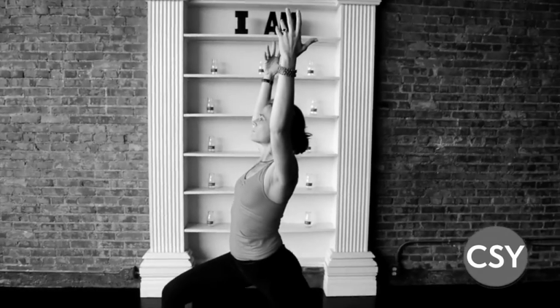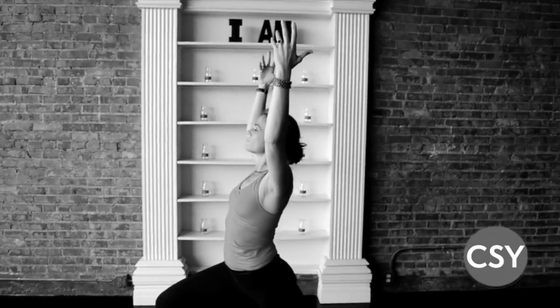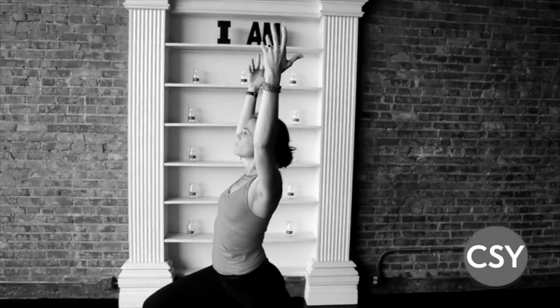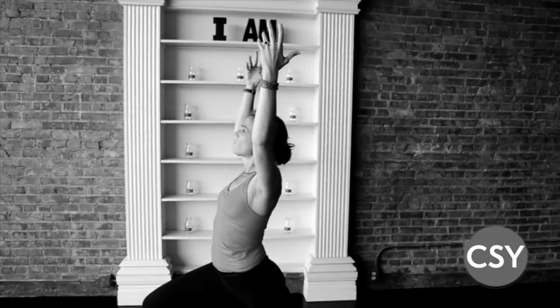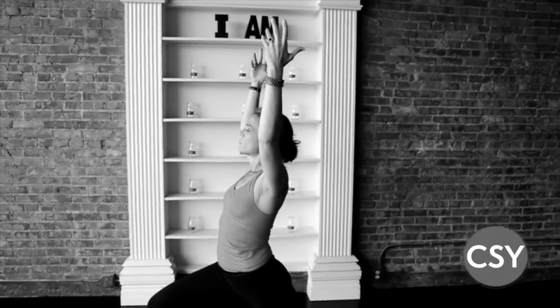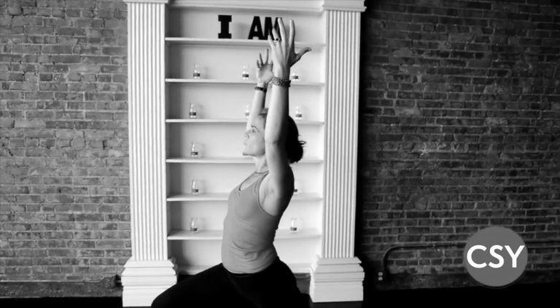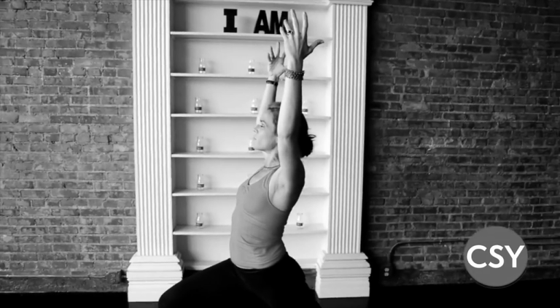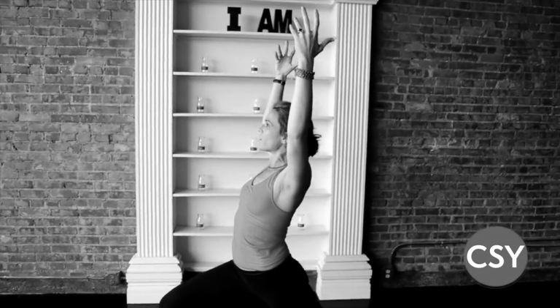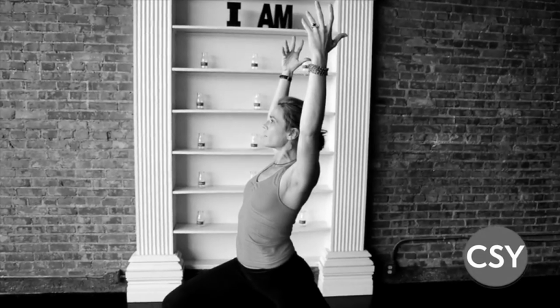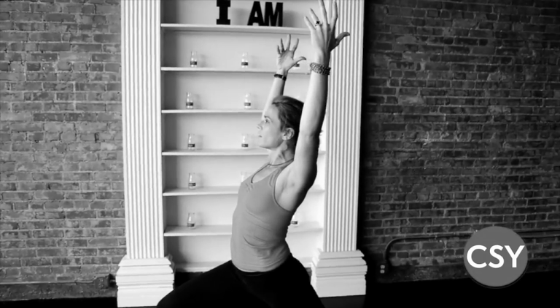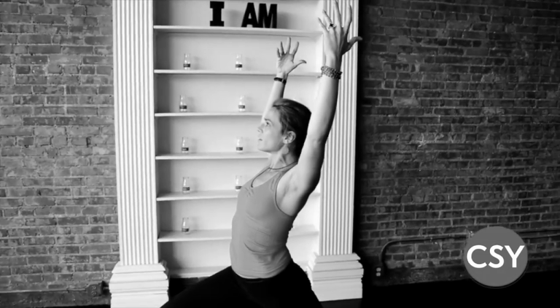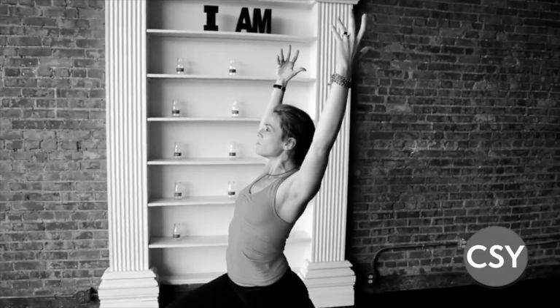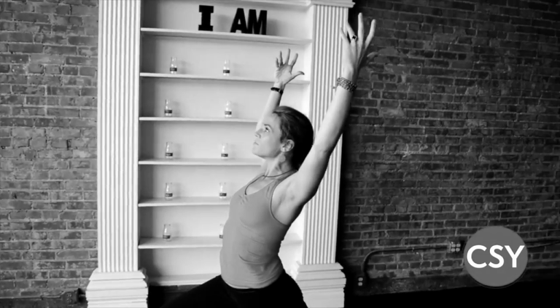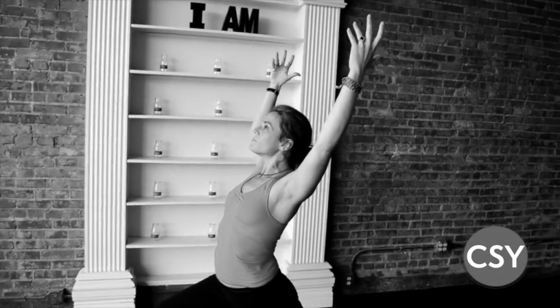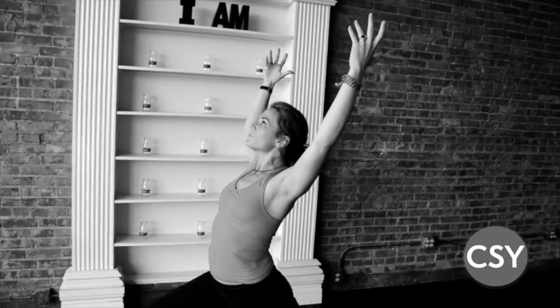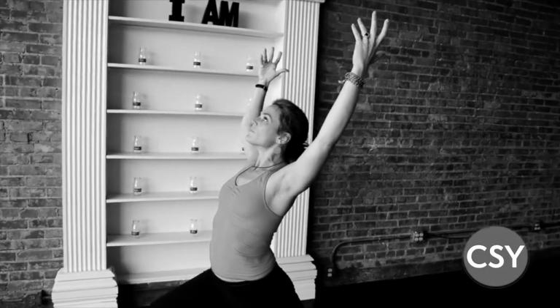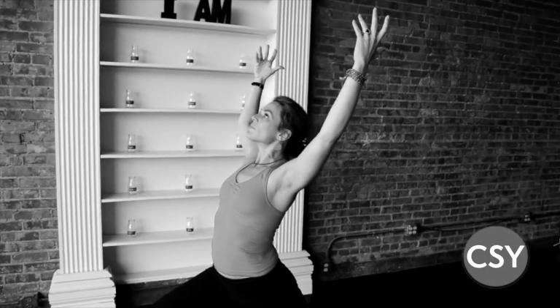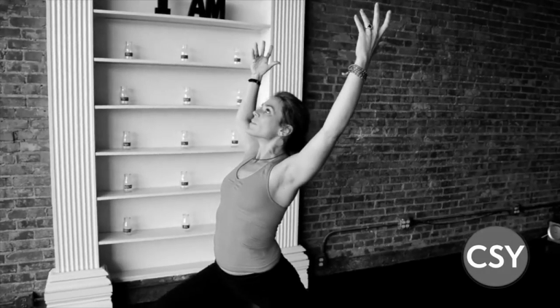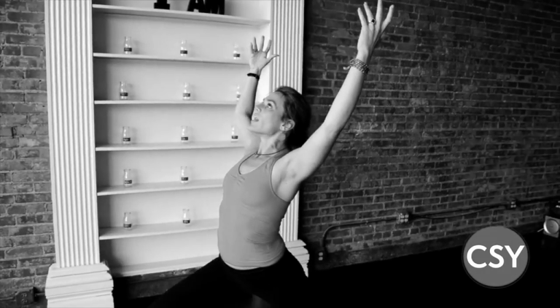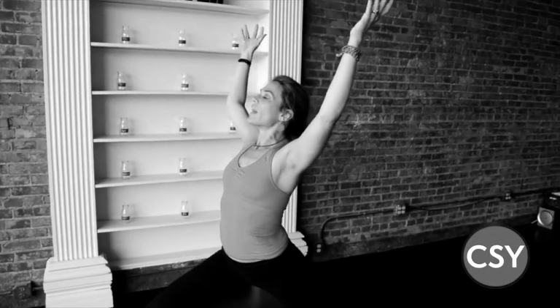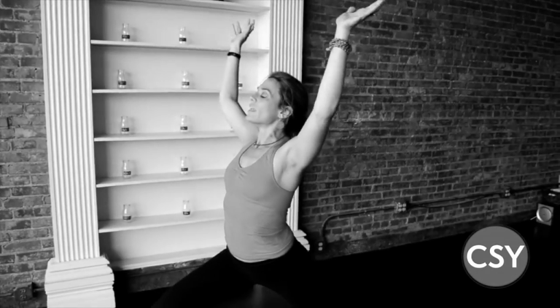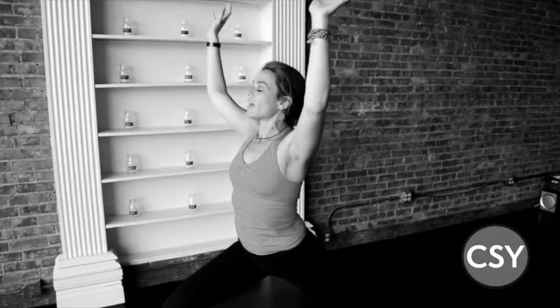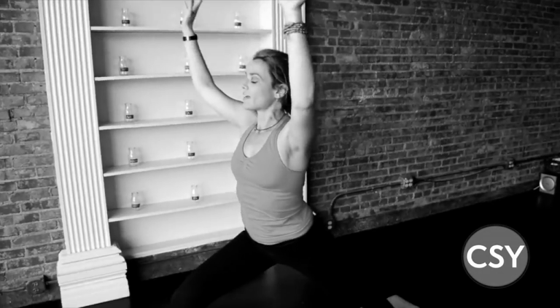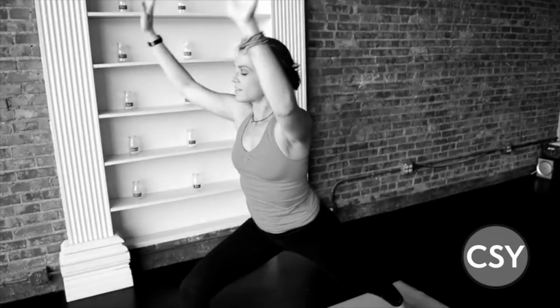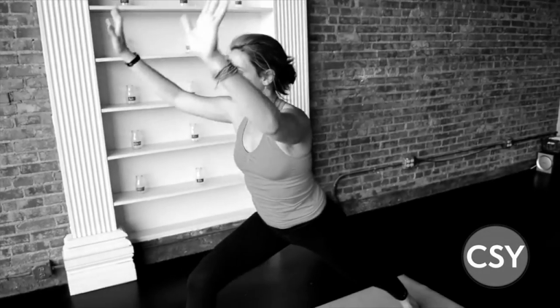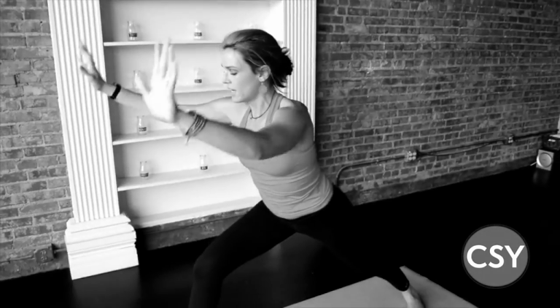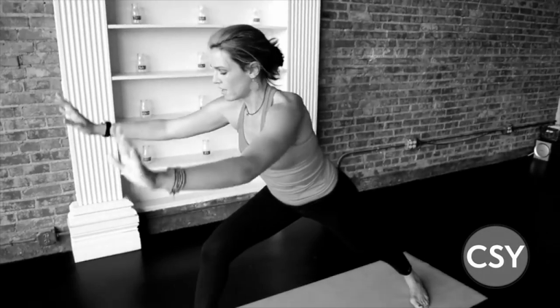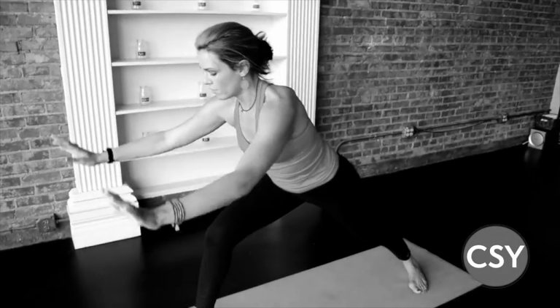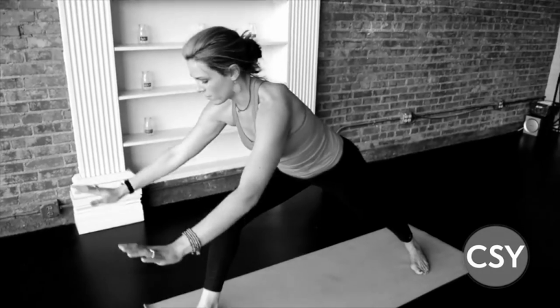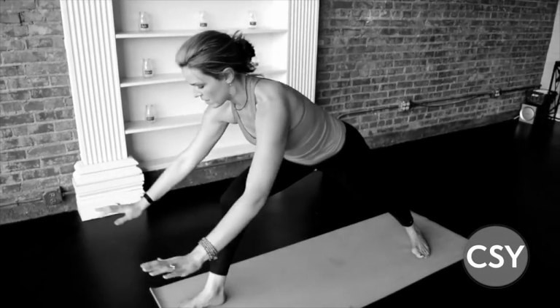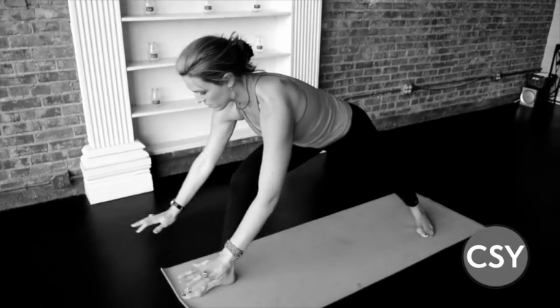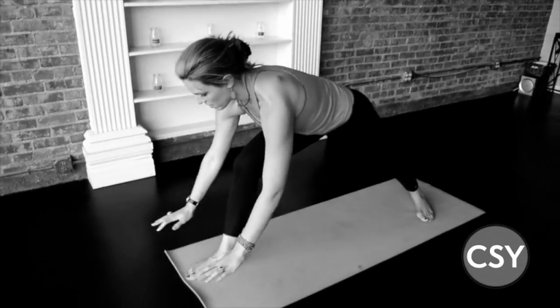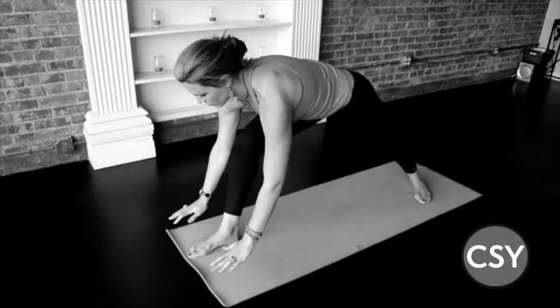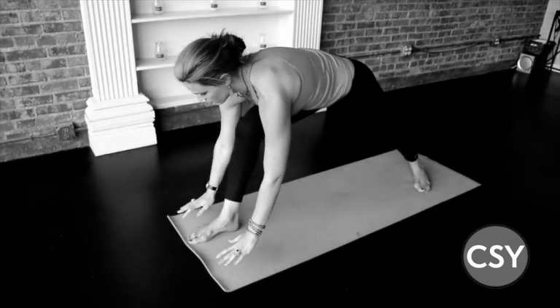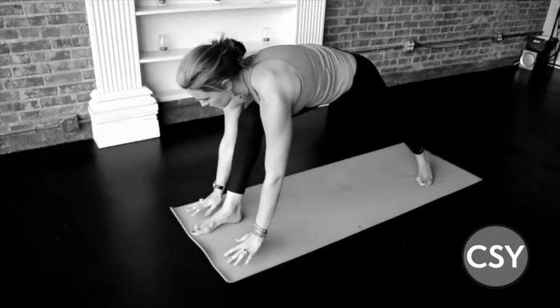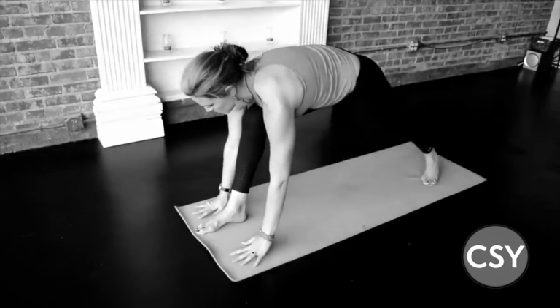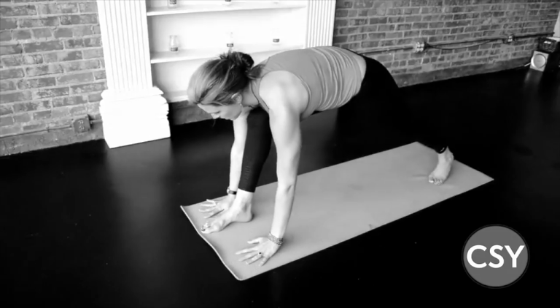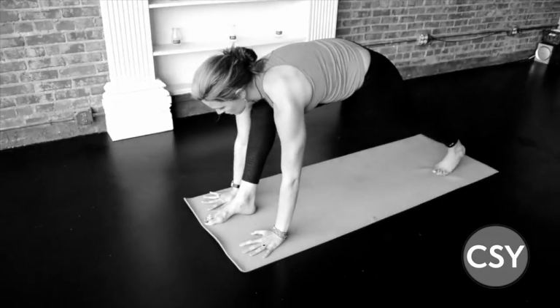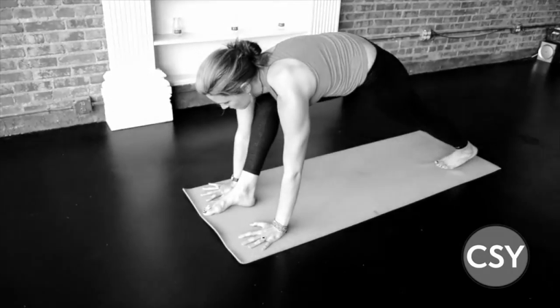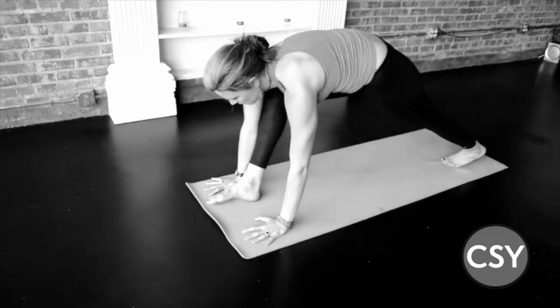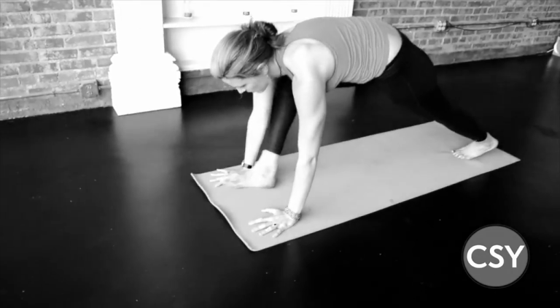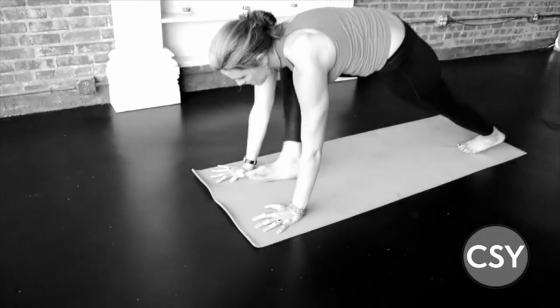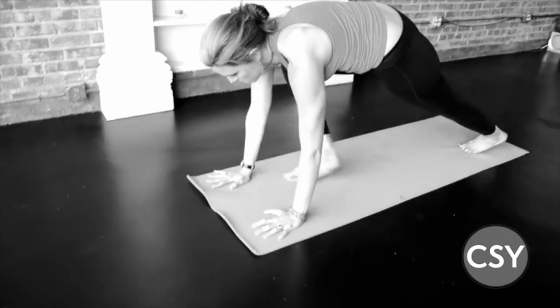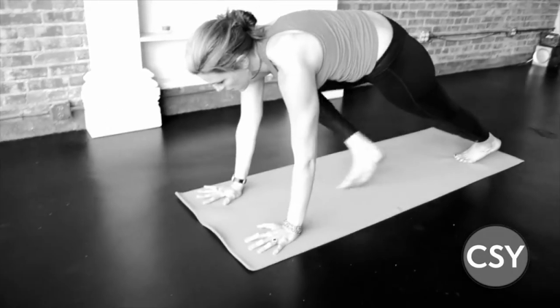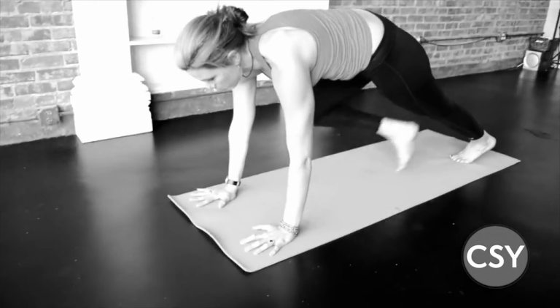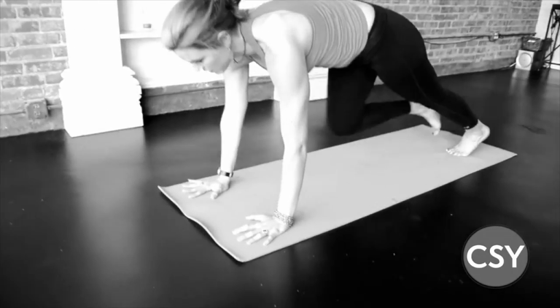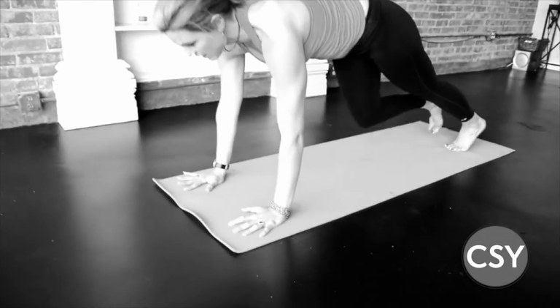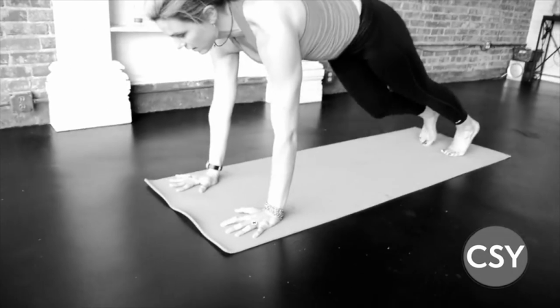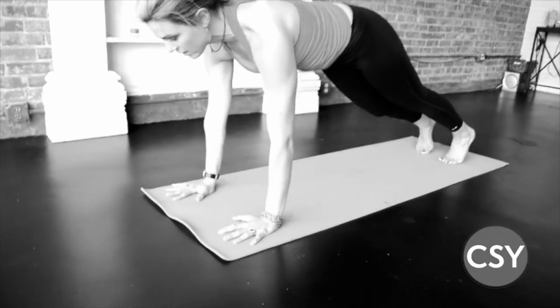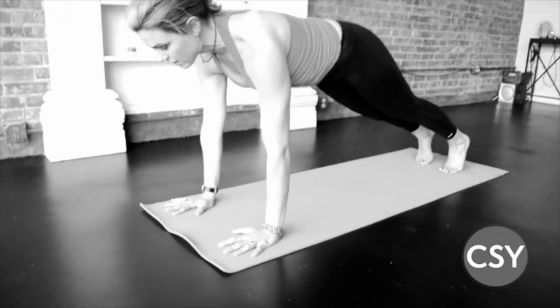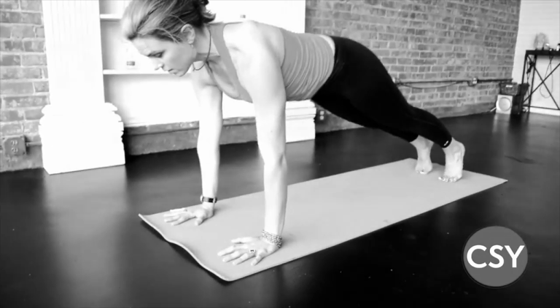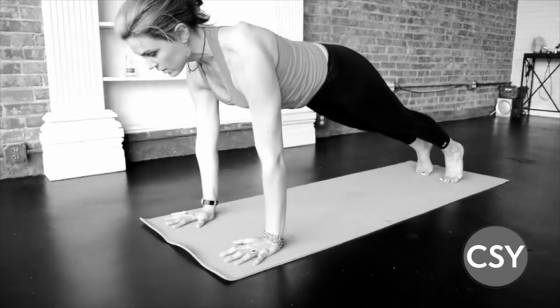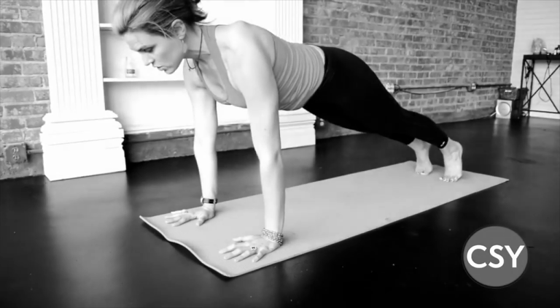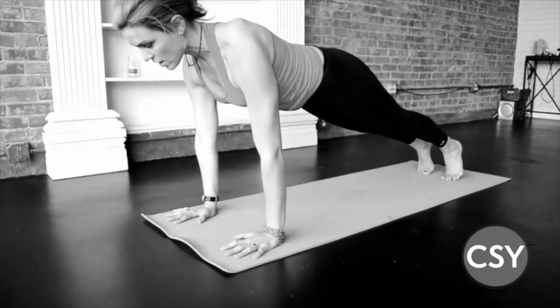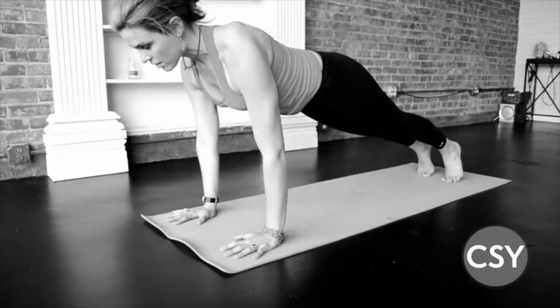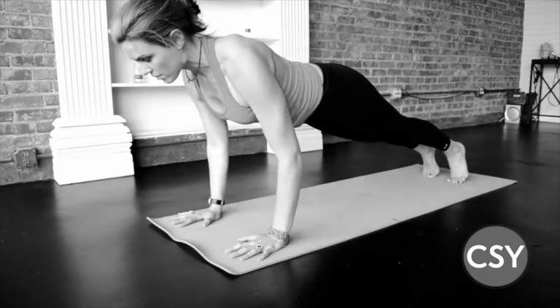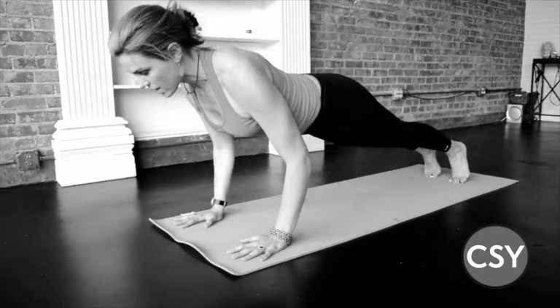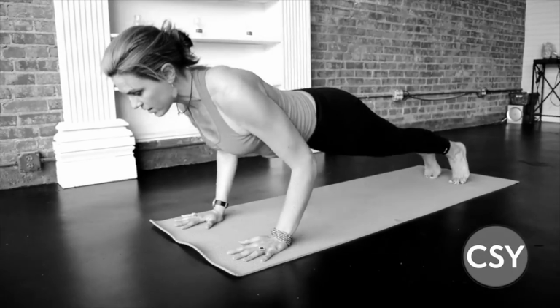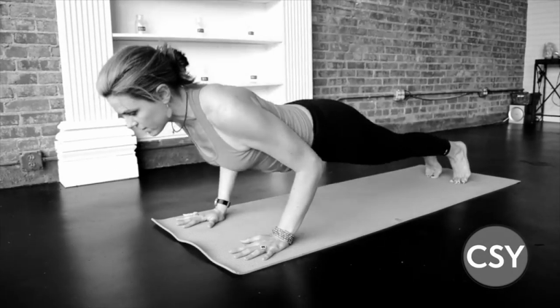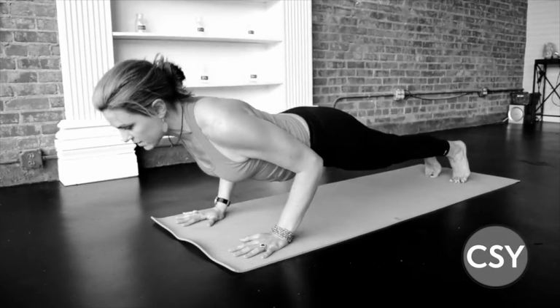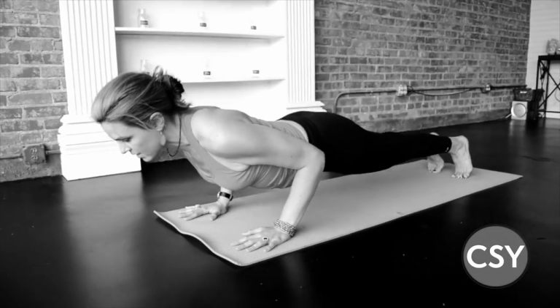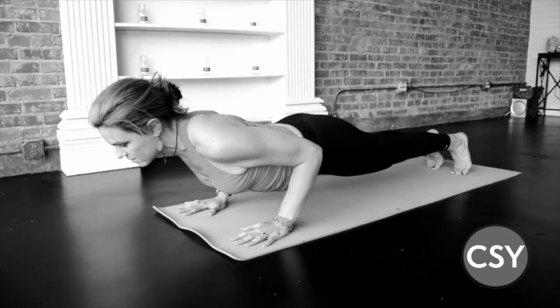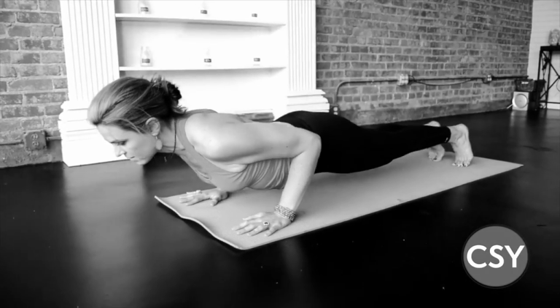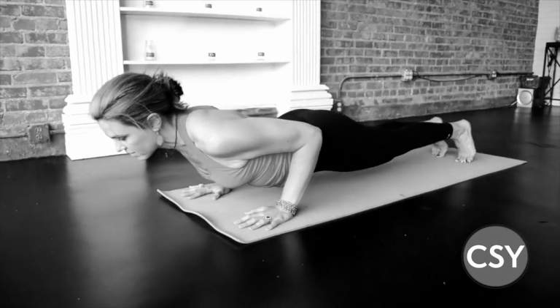One more breath here, and exhale, frame that foot, press back, plank — chaturanga dandasana.